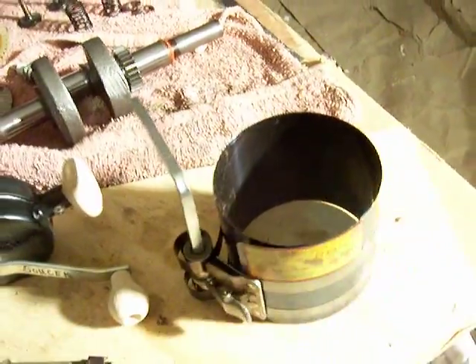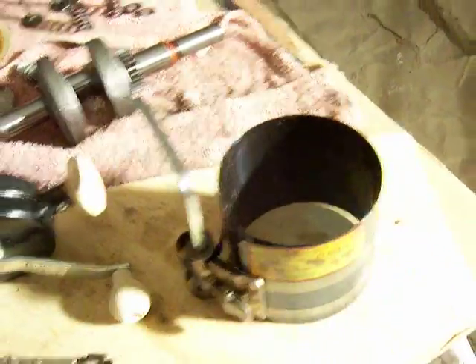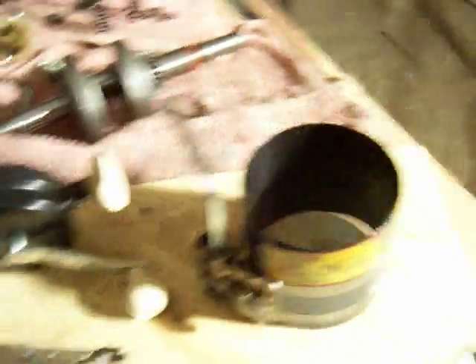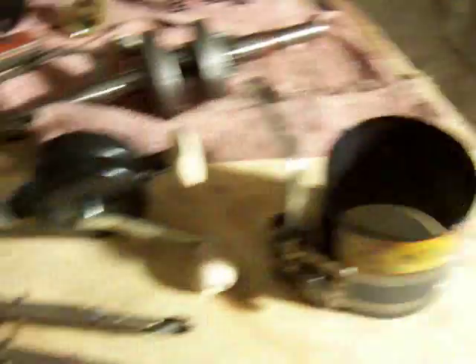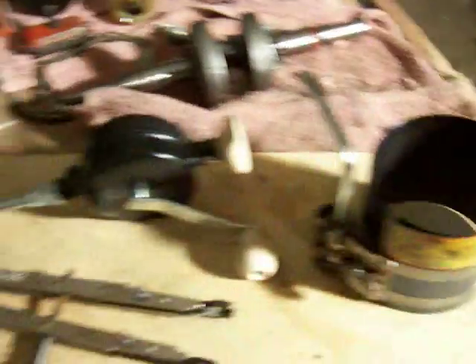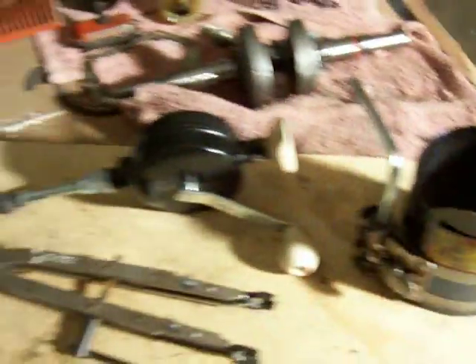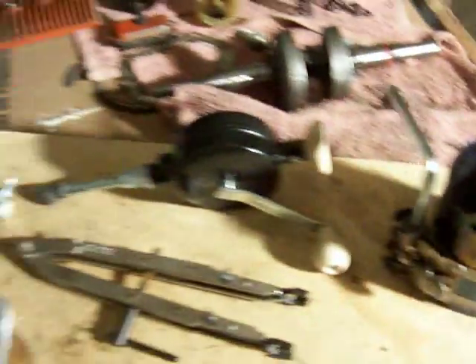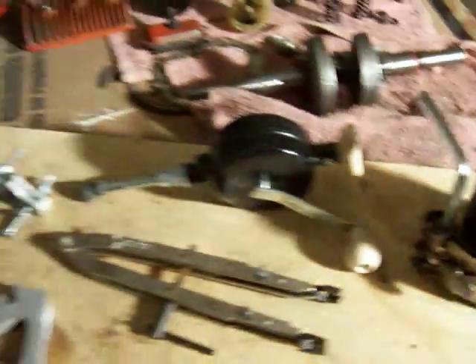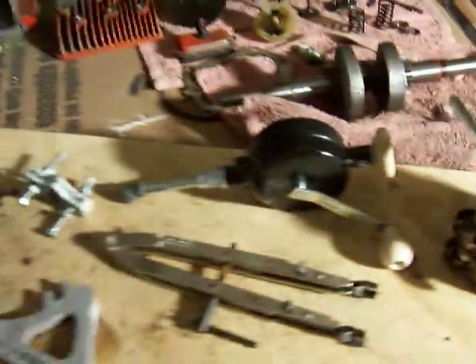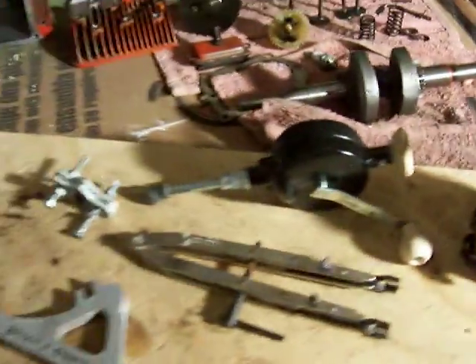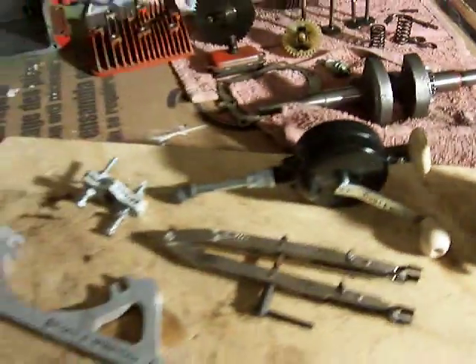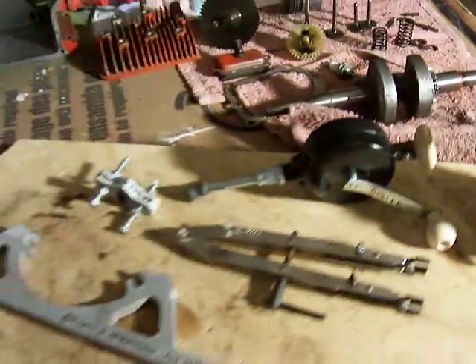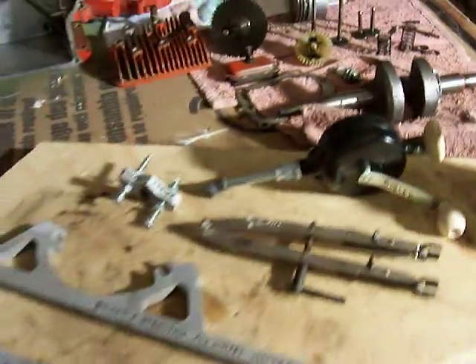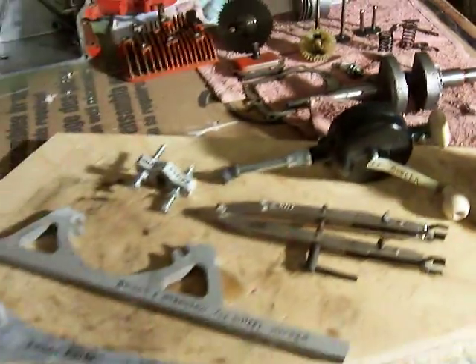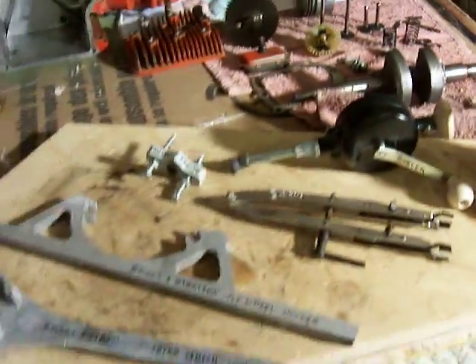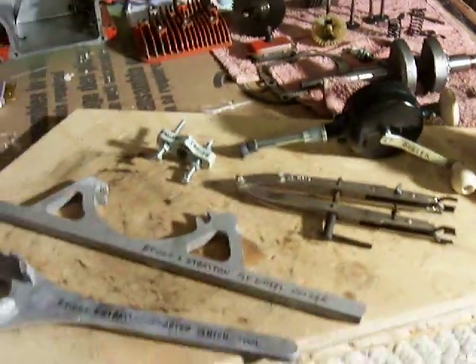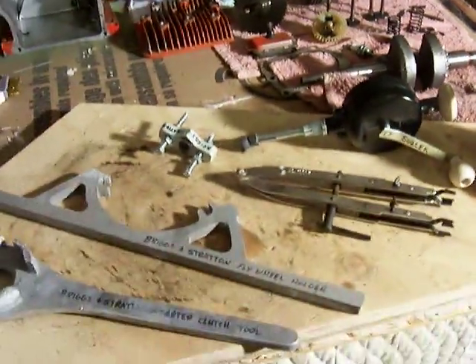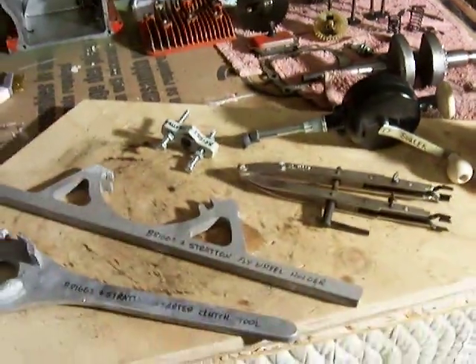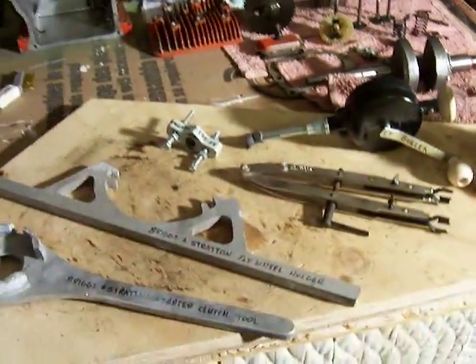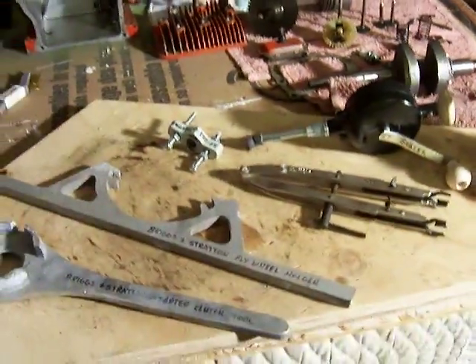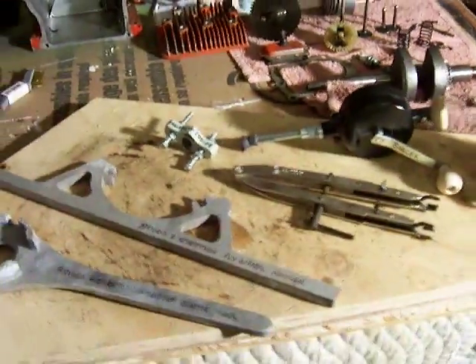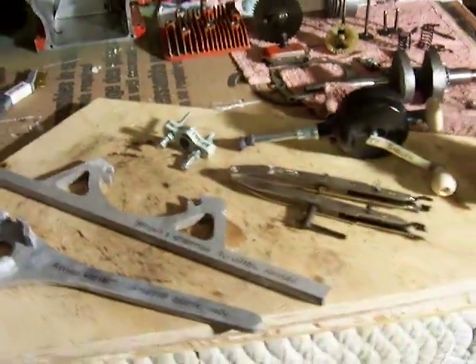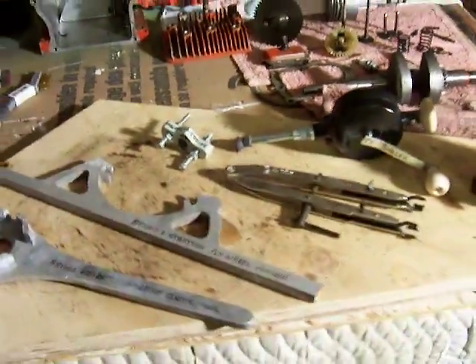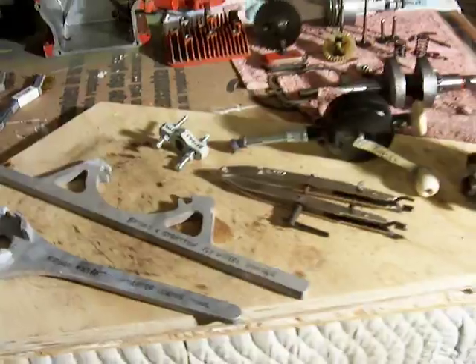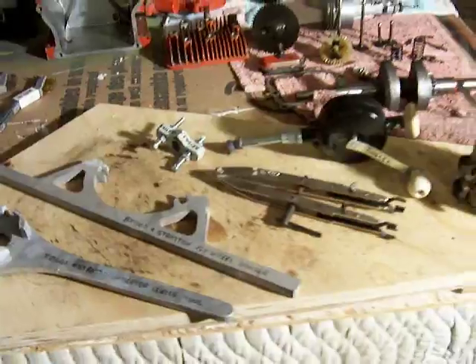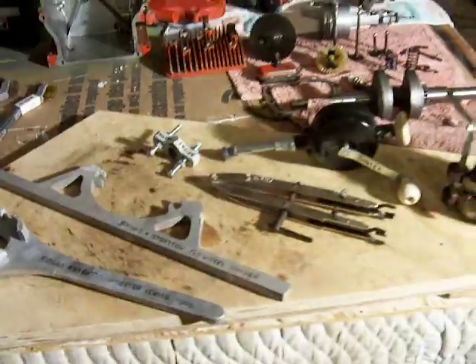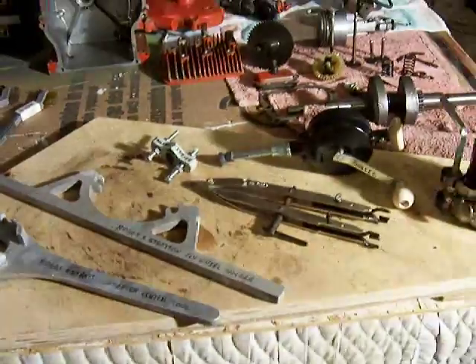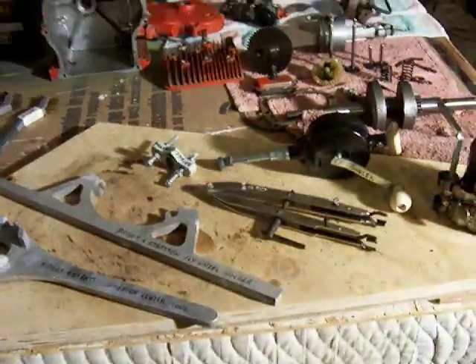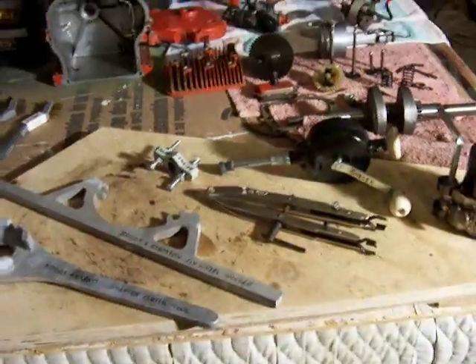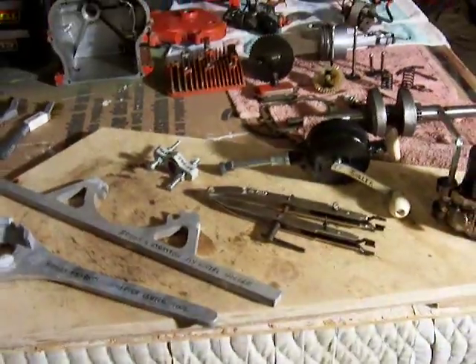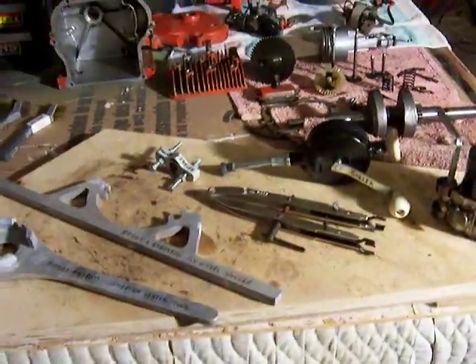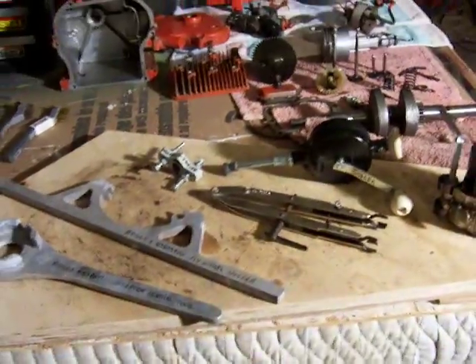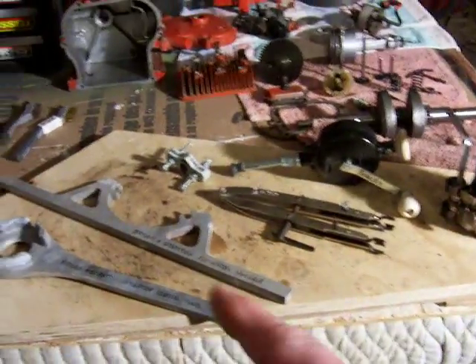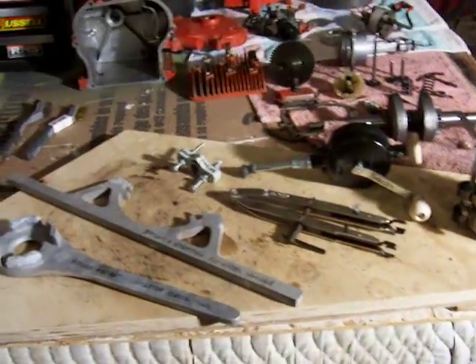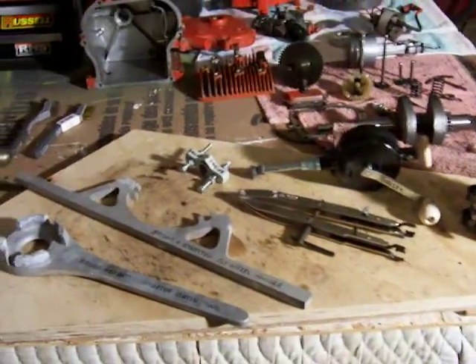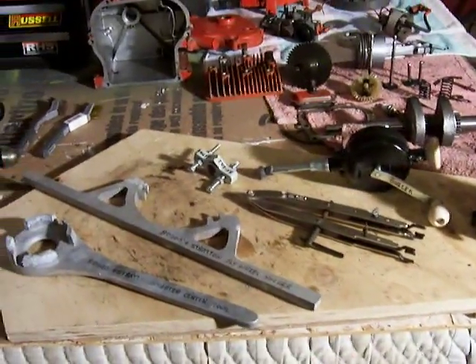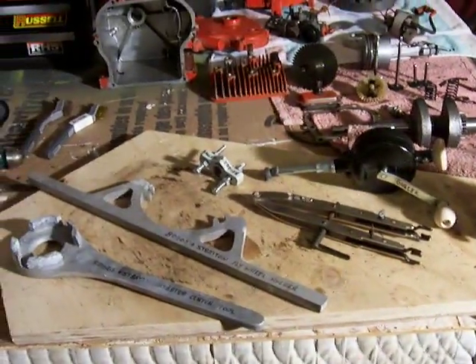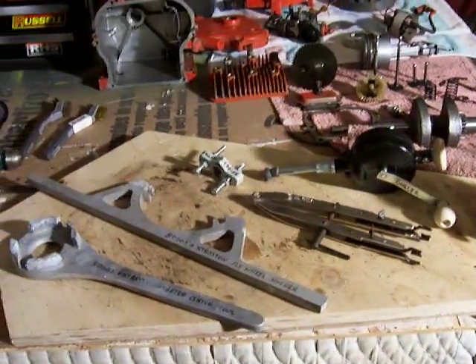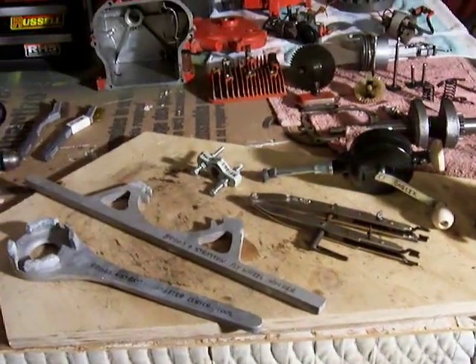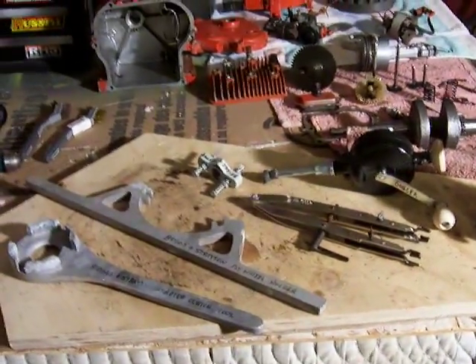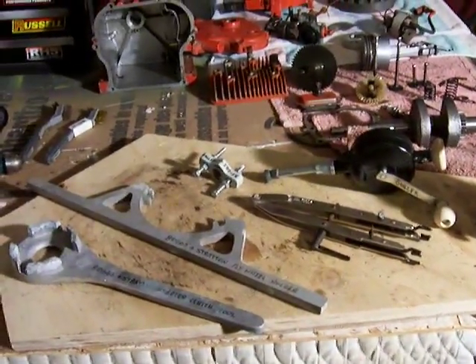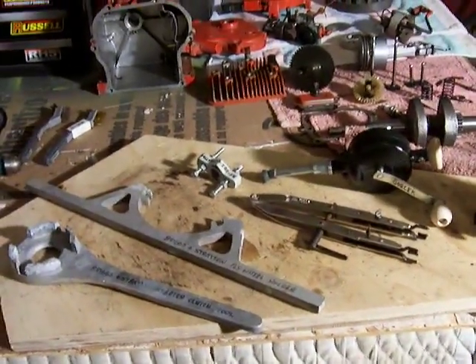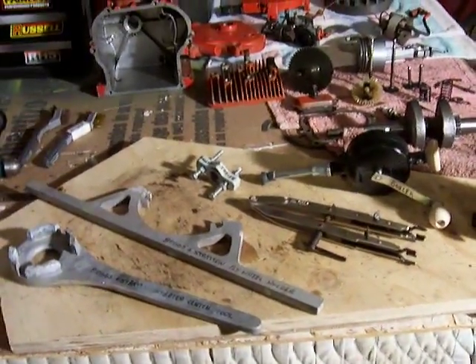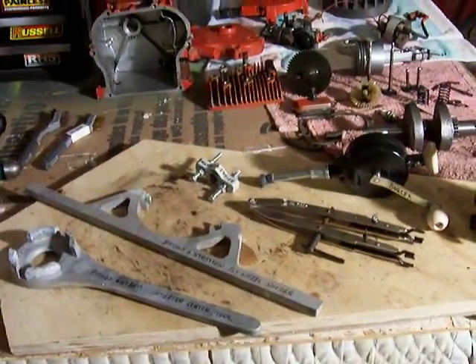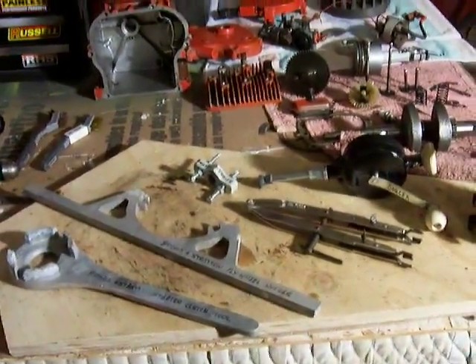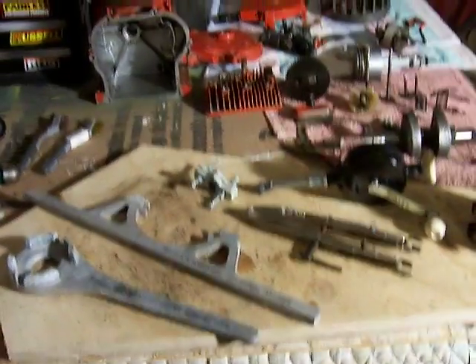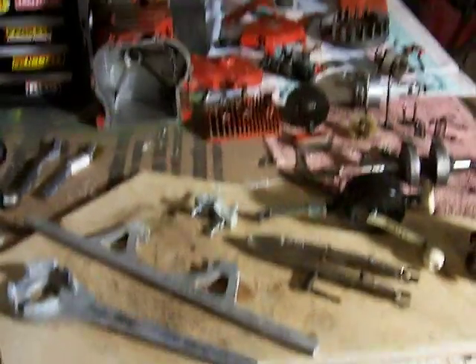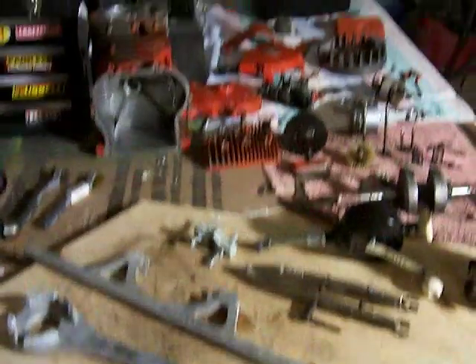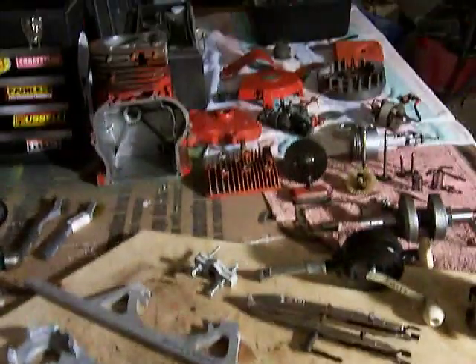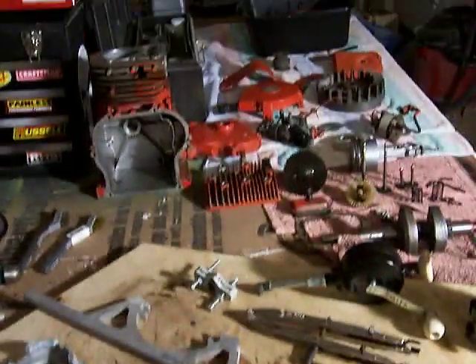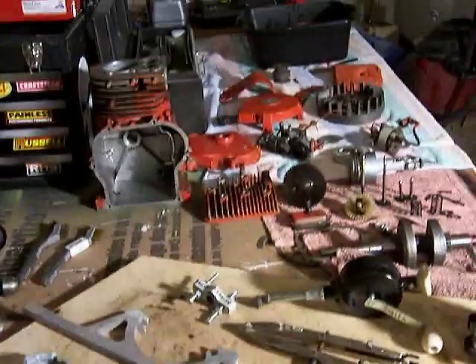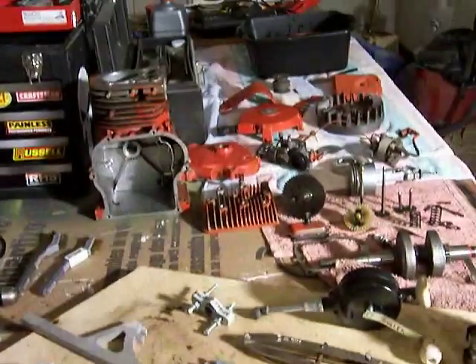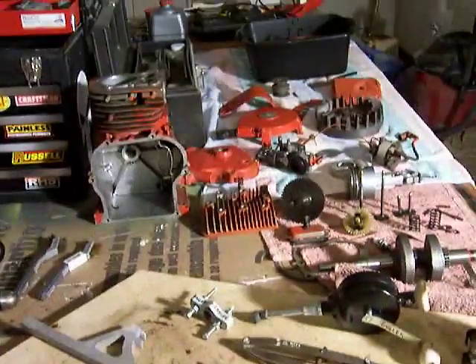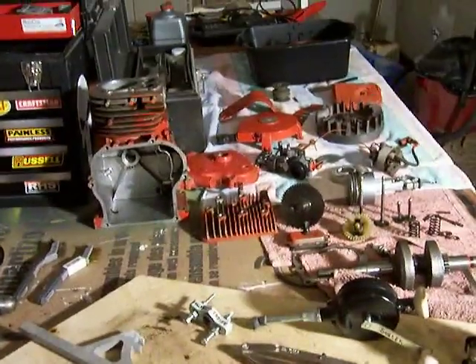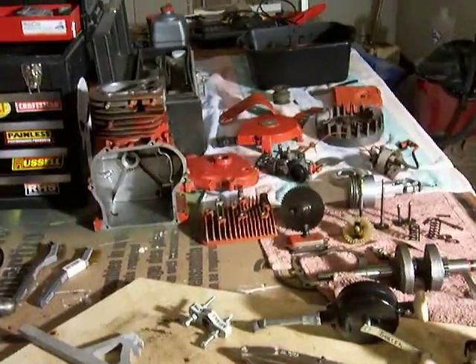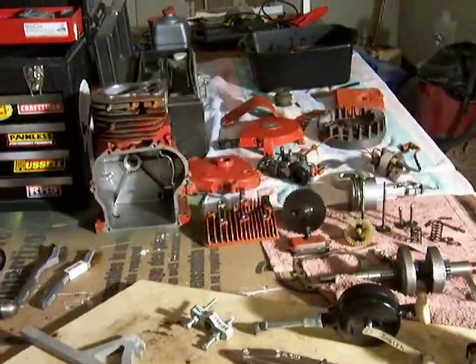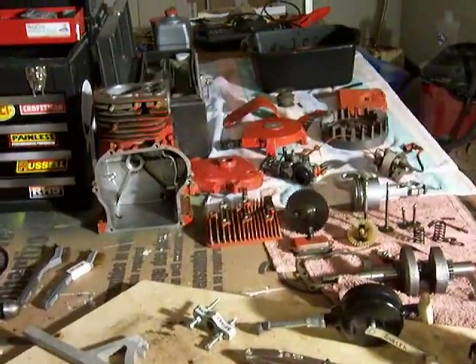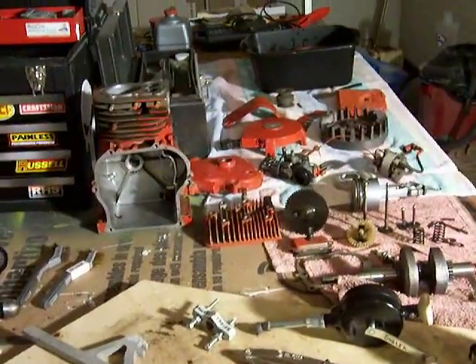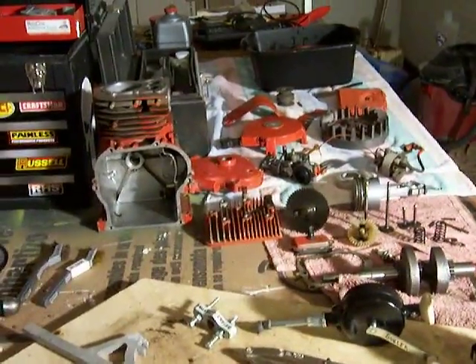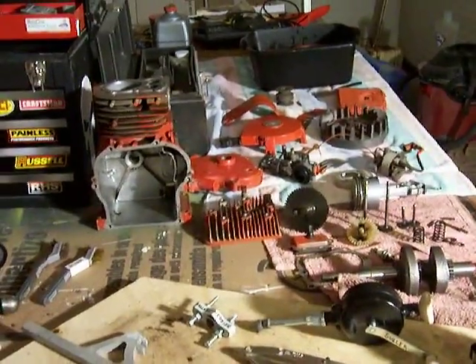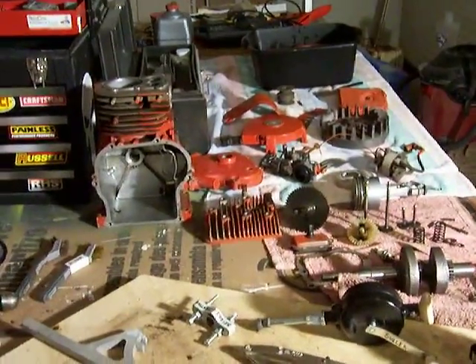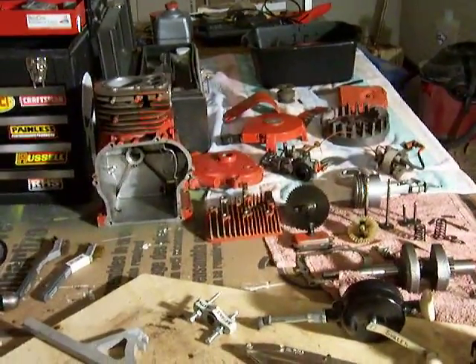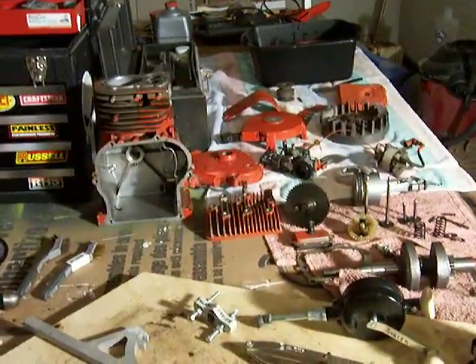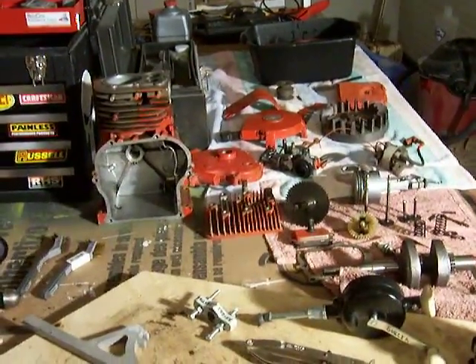So those are some of the tools that I'm going to be using to put this engine back together, and some of the tools I used to take it apart. Alright, see you again.